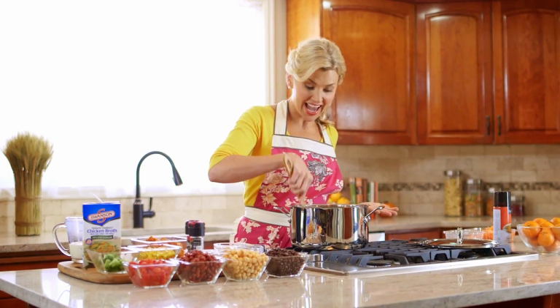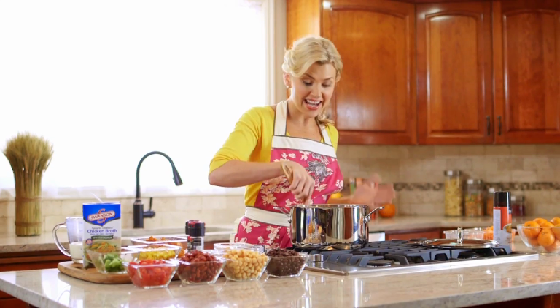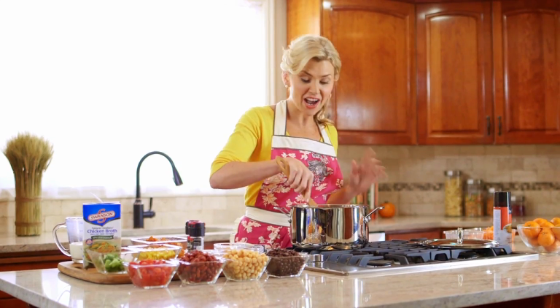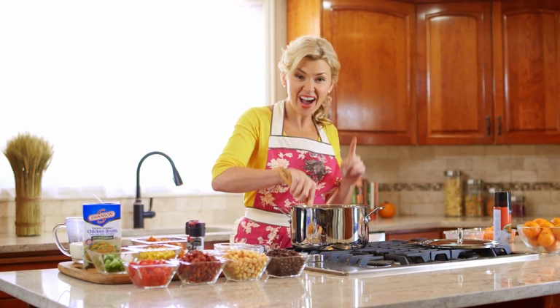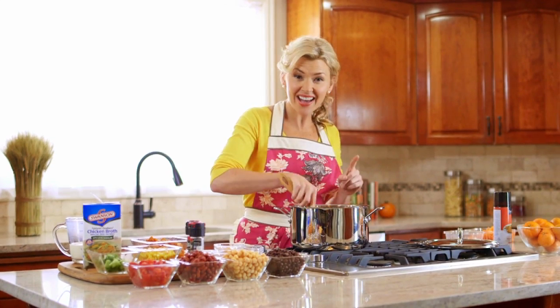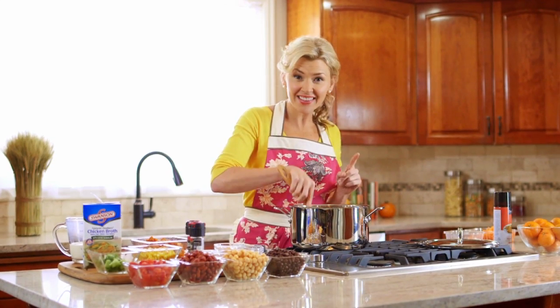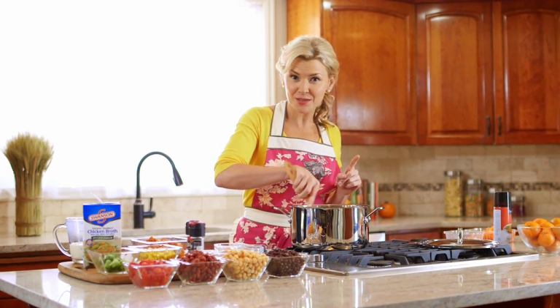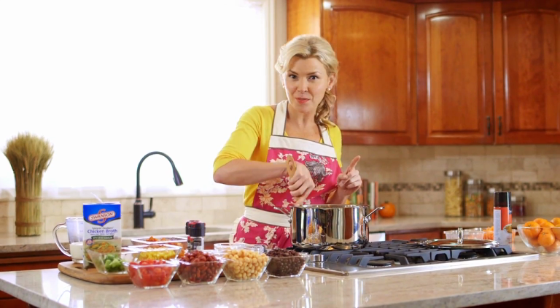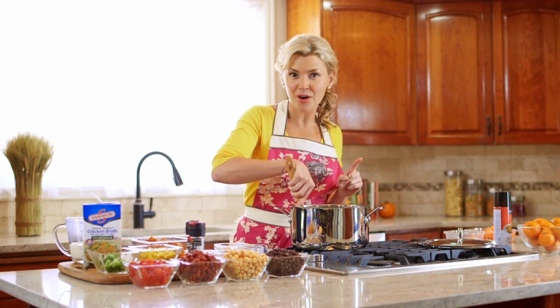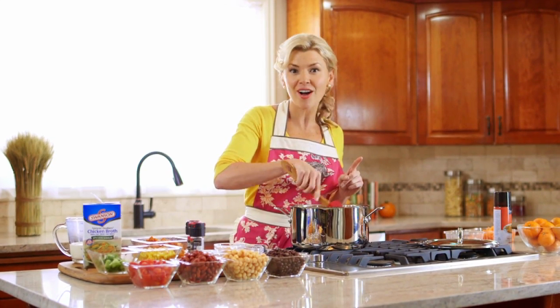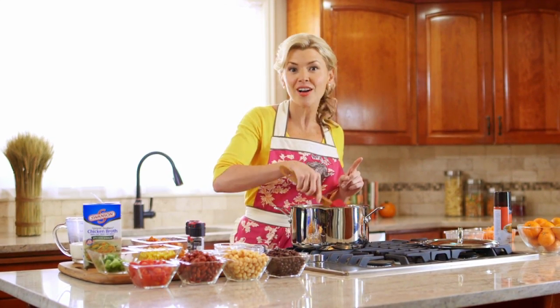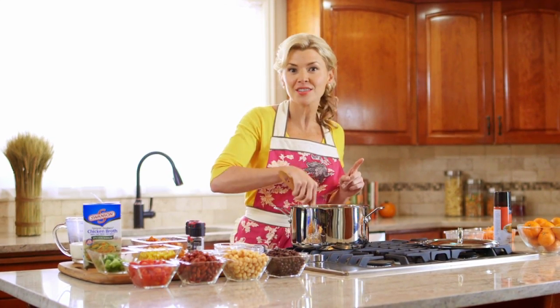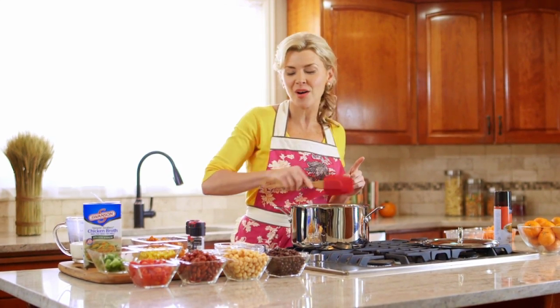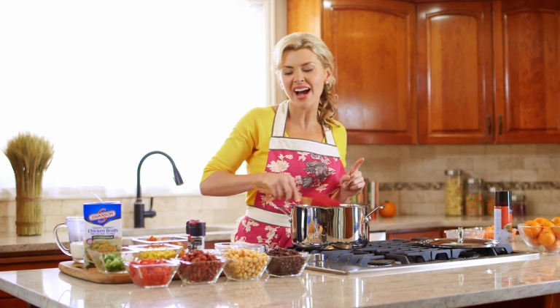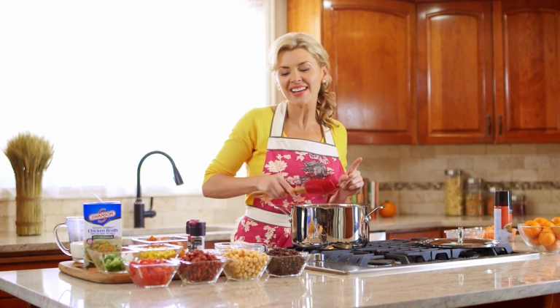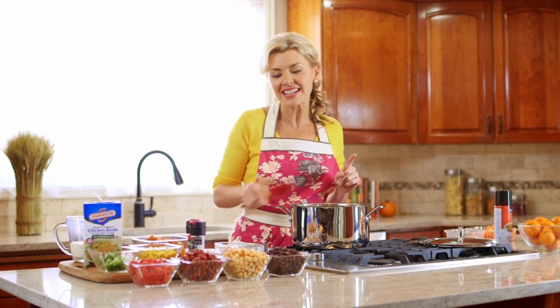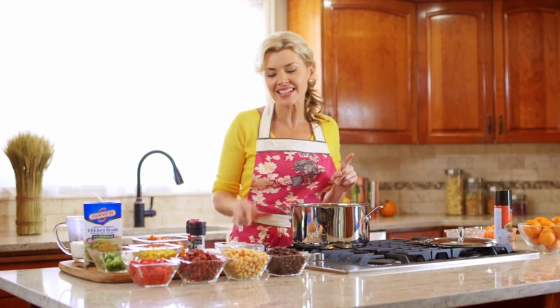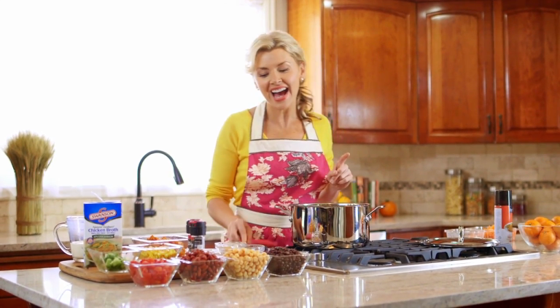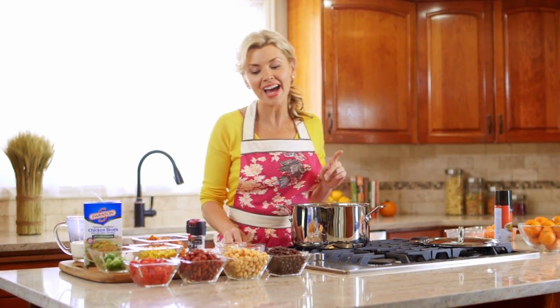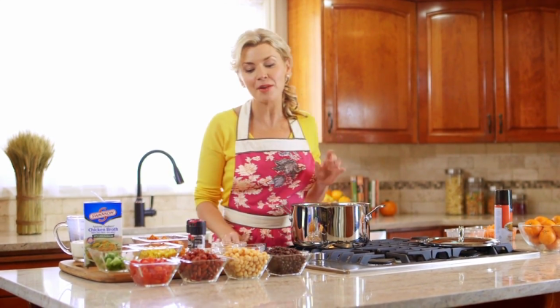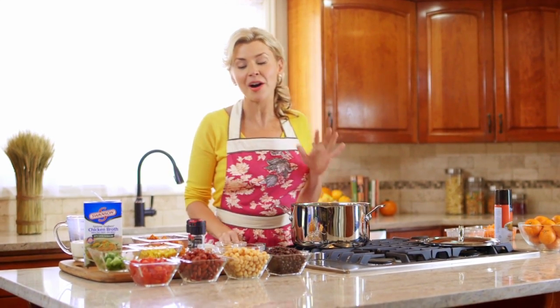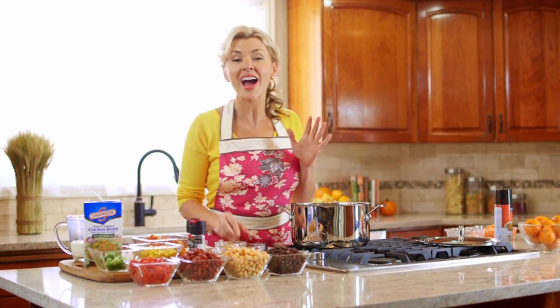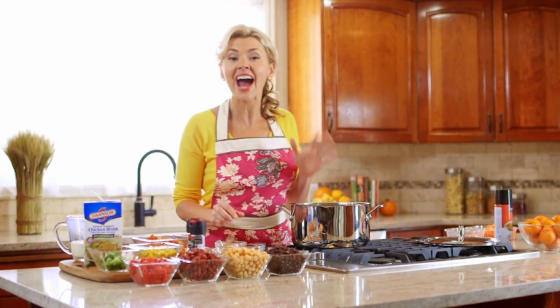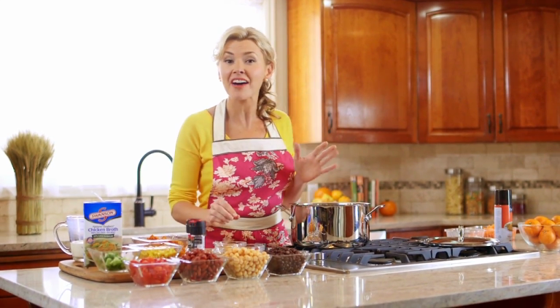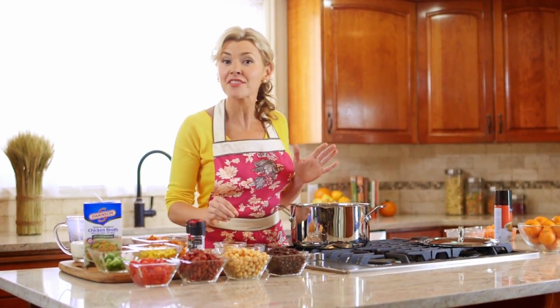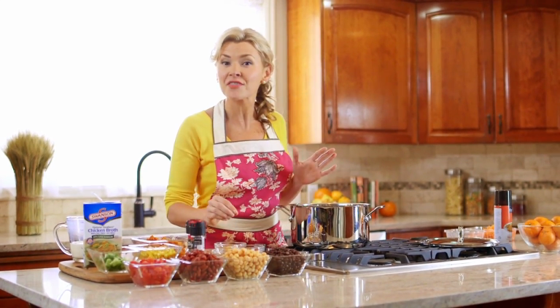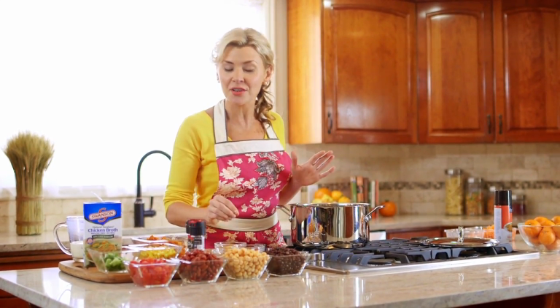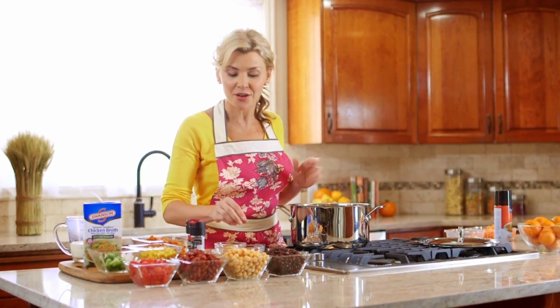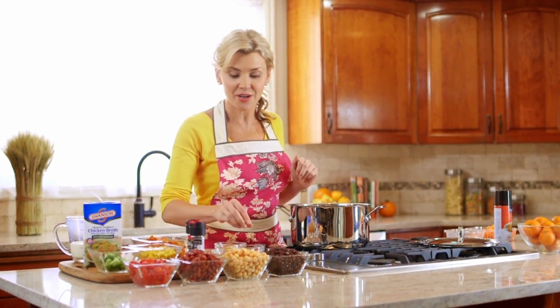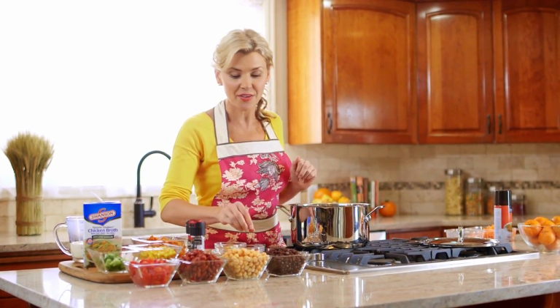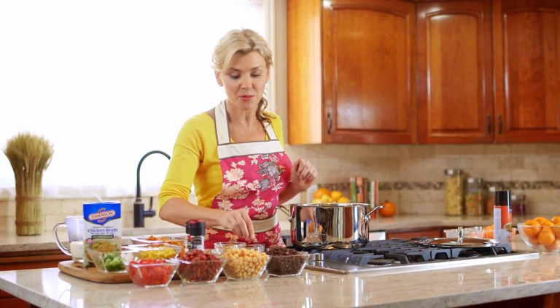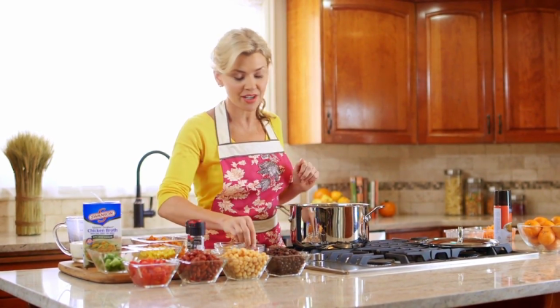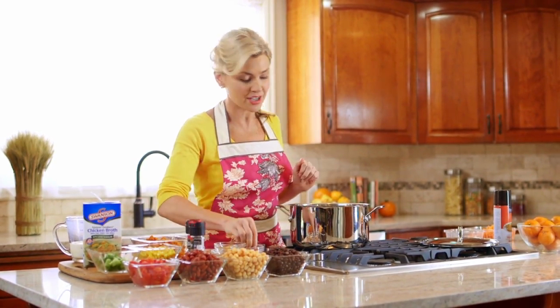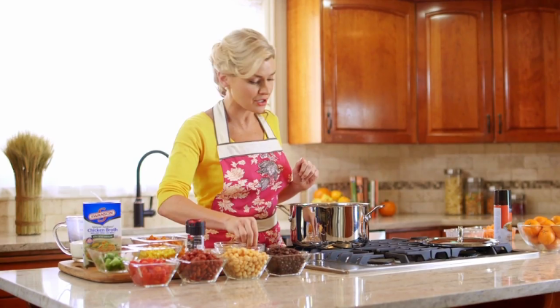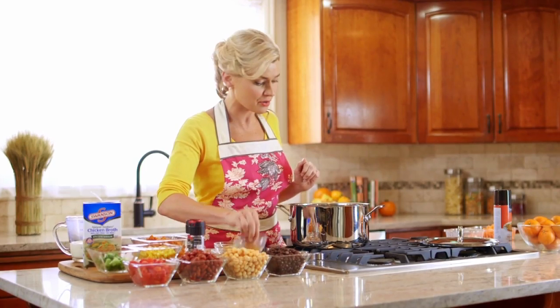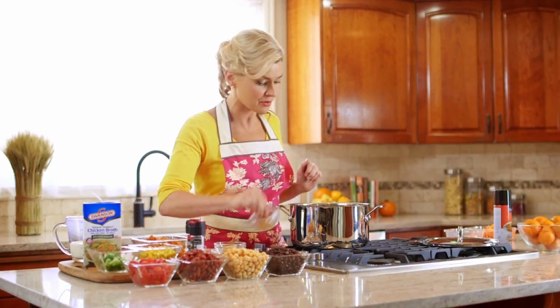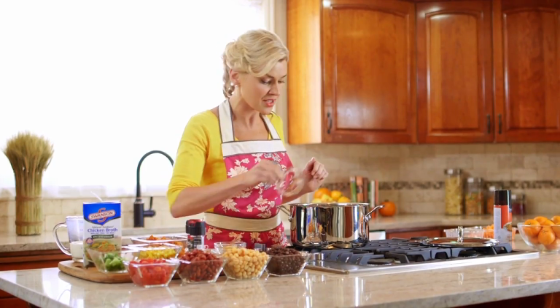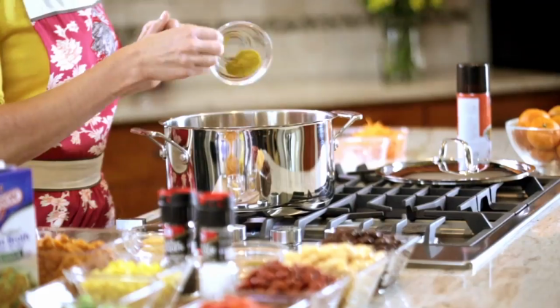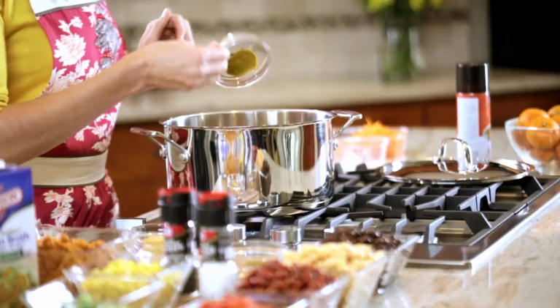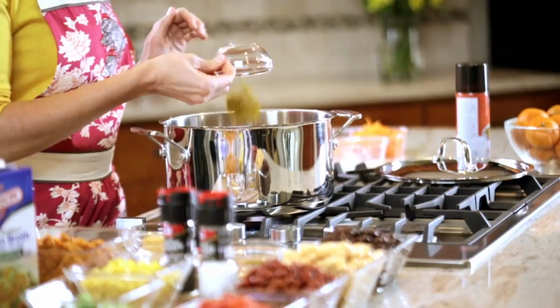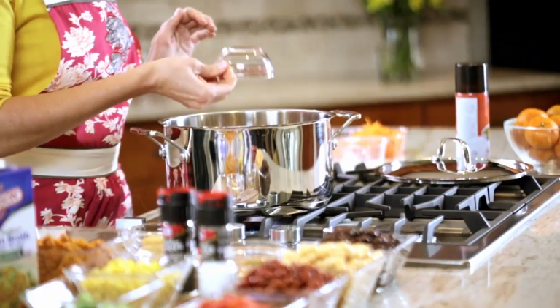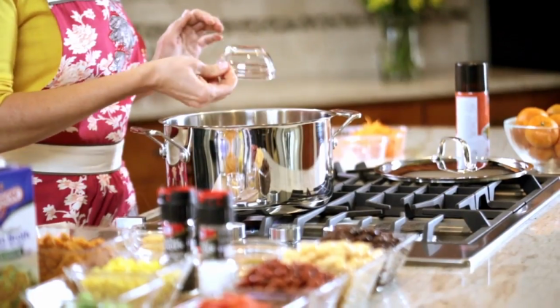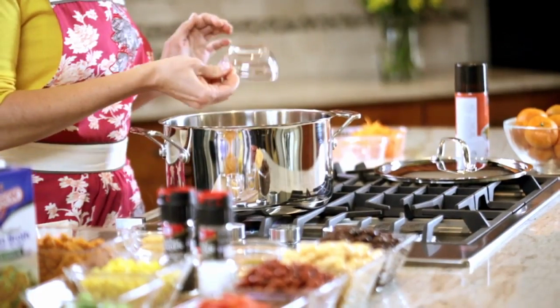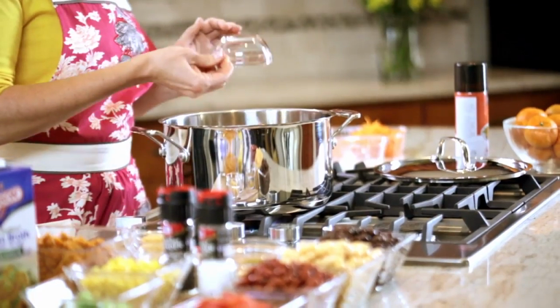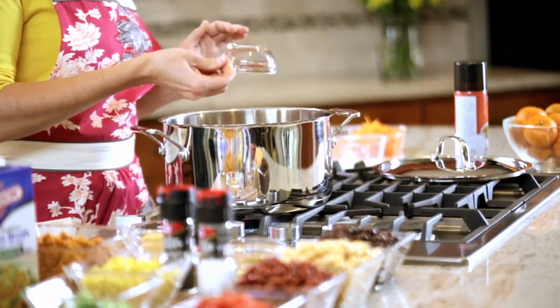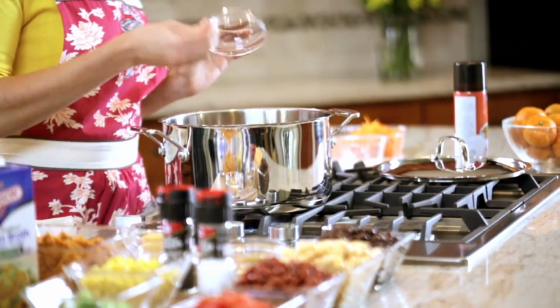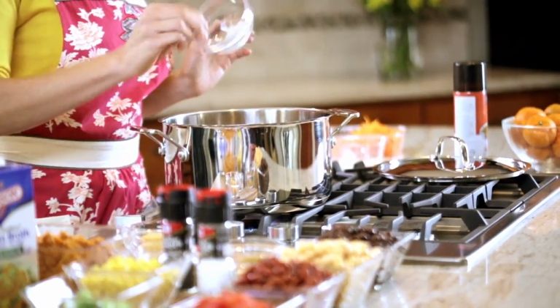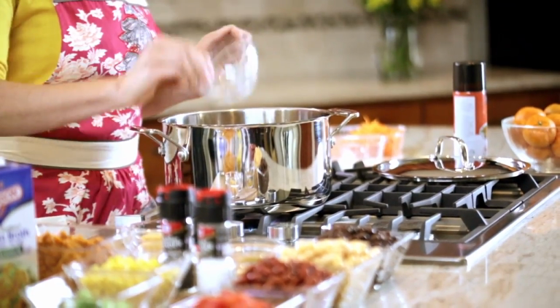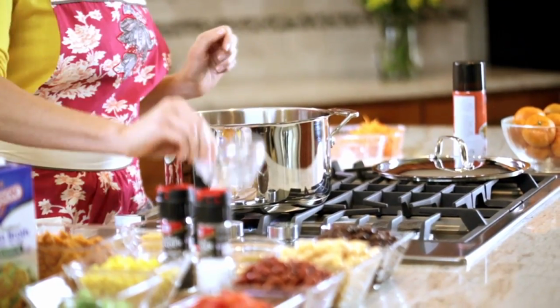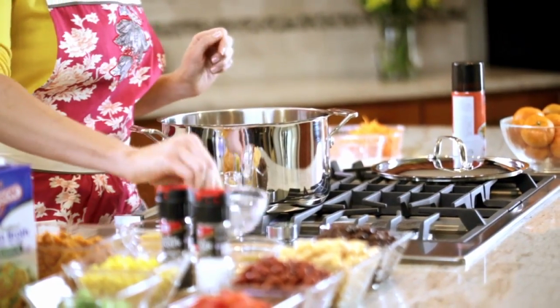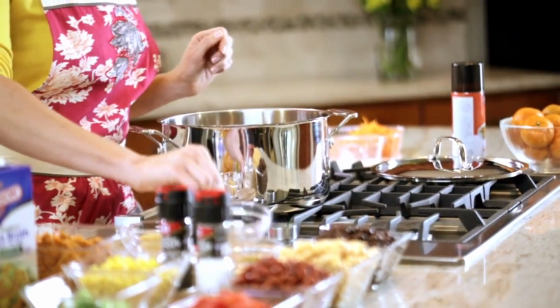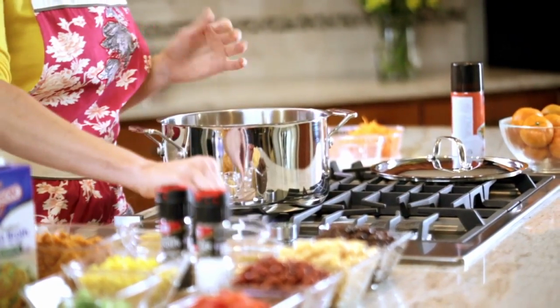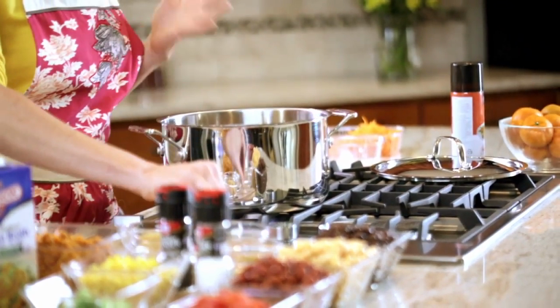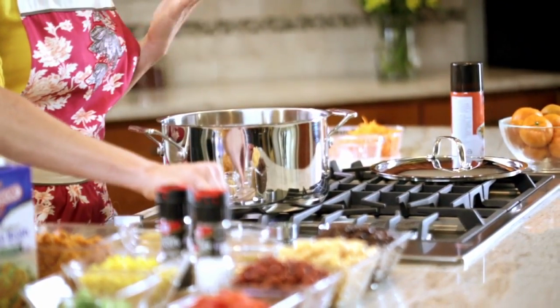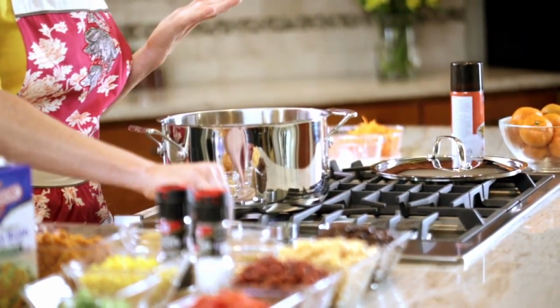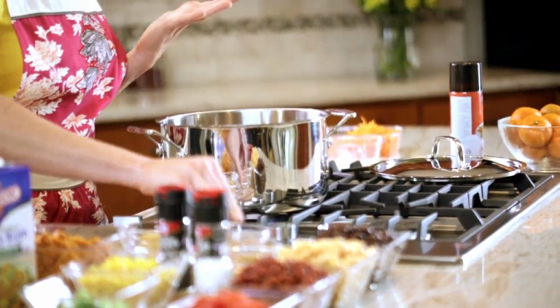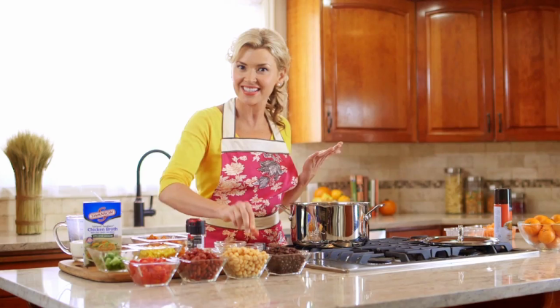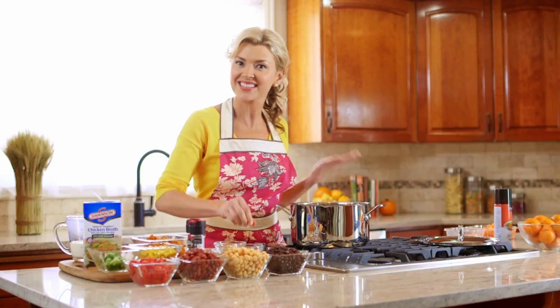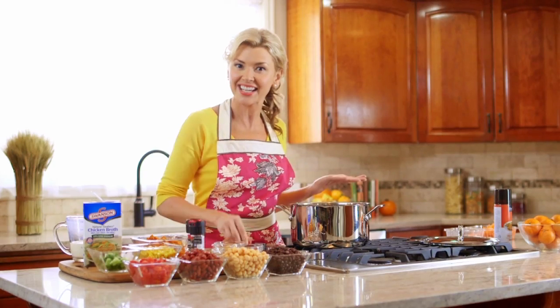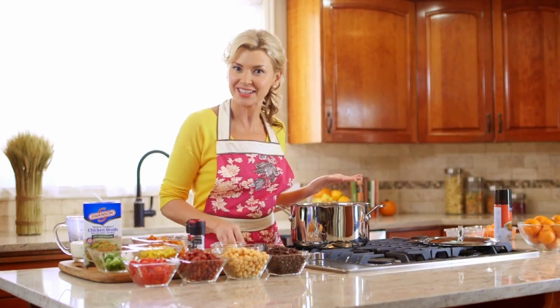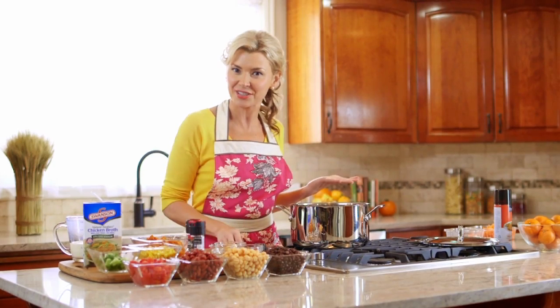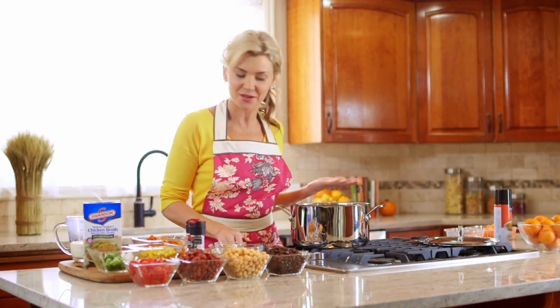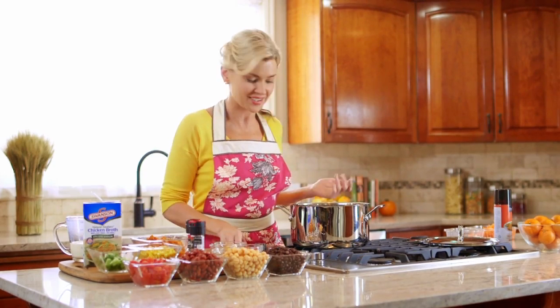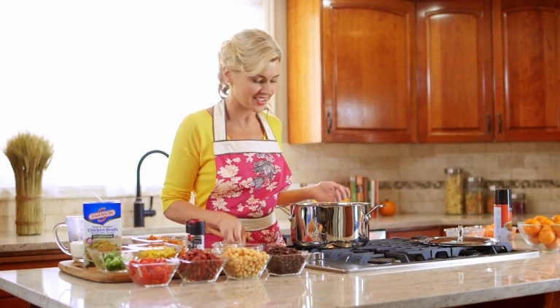At this point I like to add about half of the curry that we're going to use, because this gives the curry a chance to get slightly toasted.